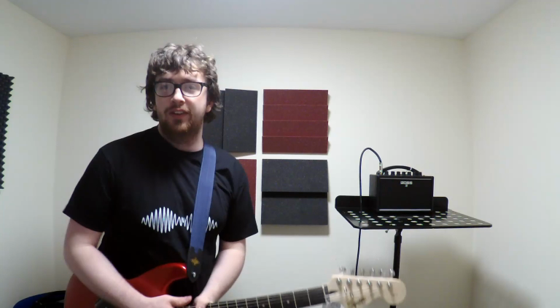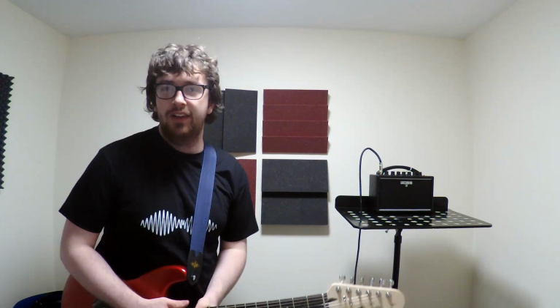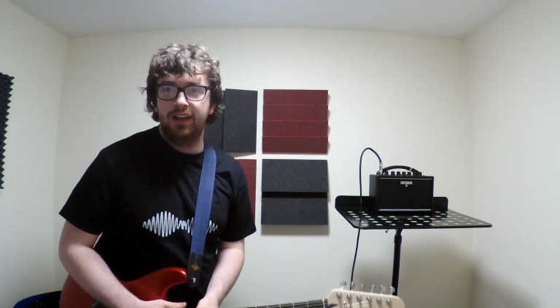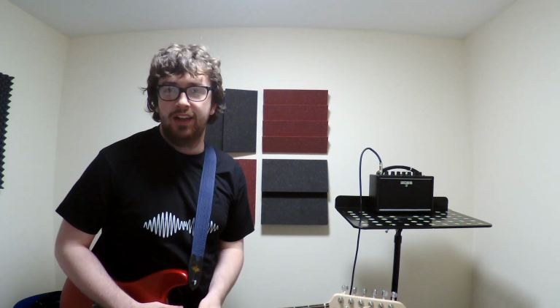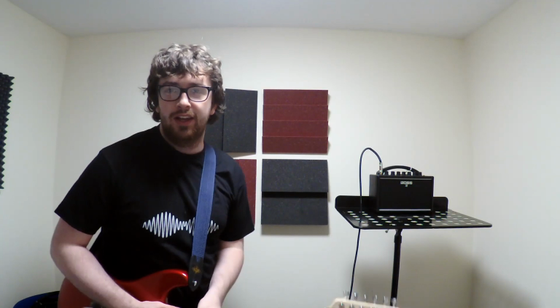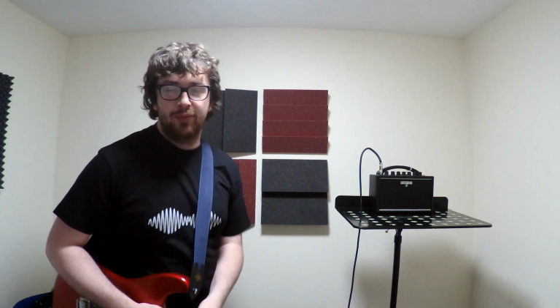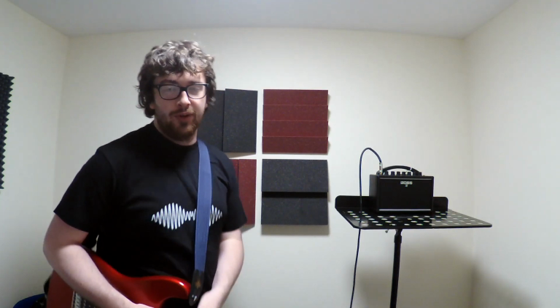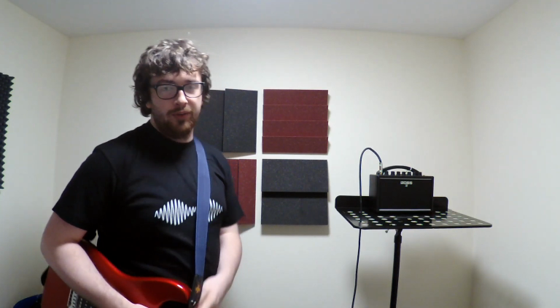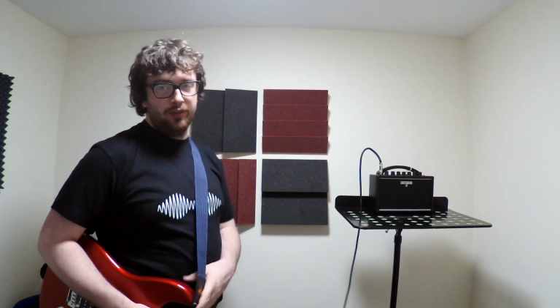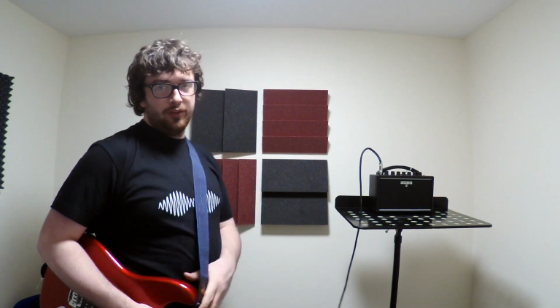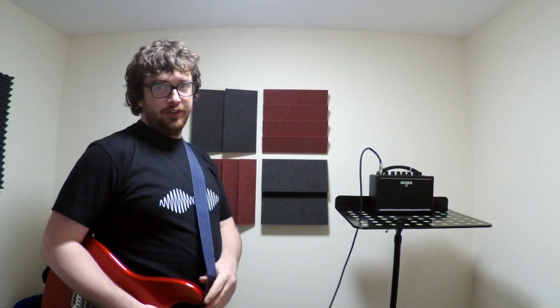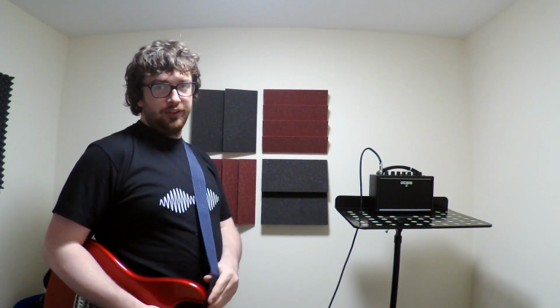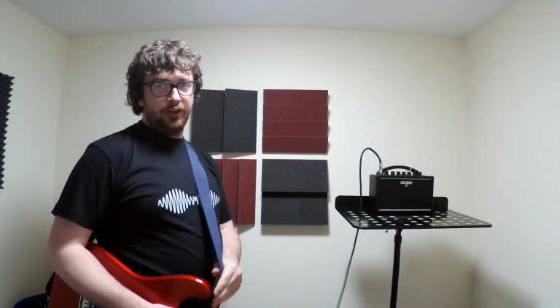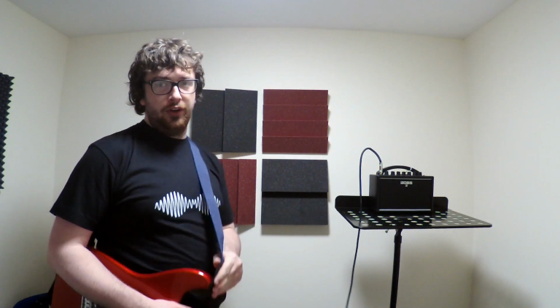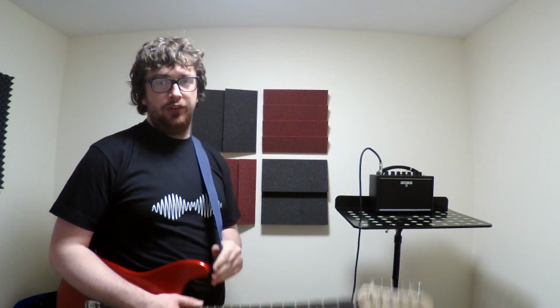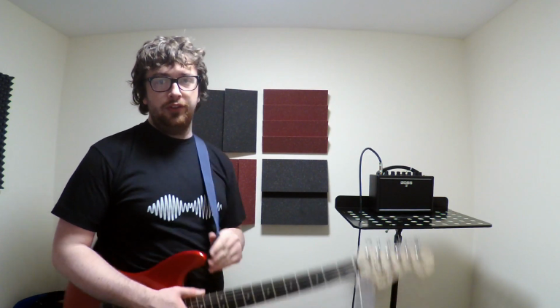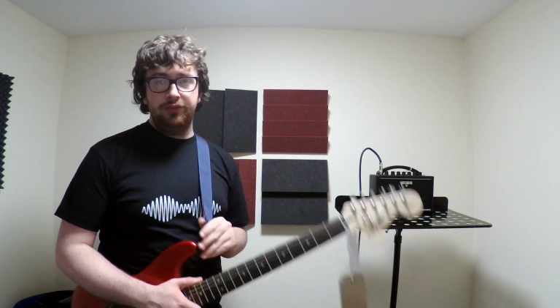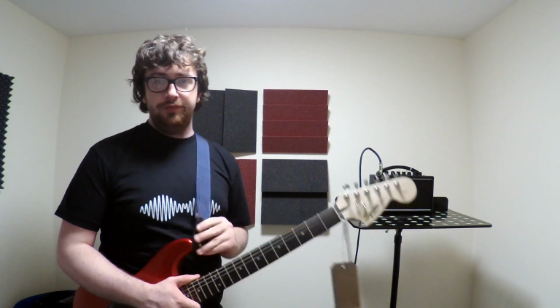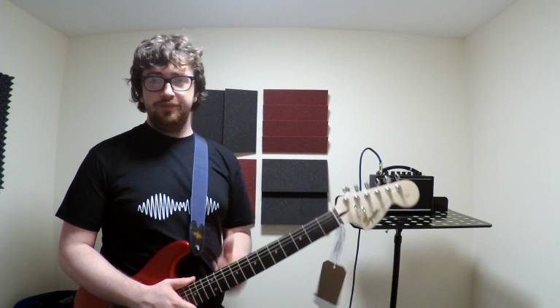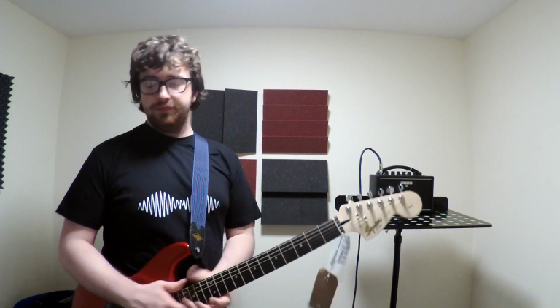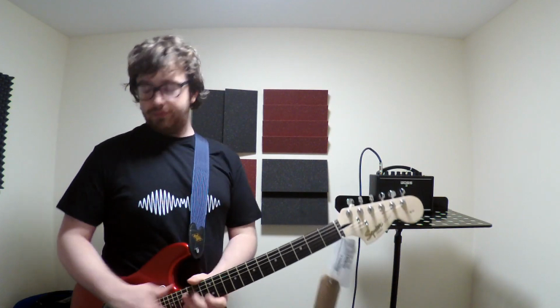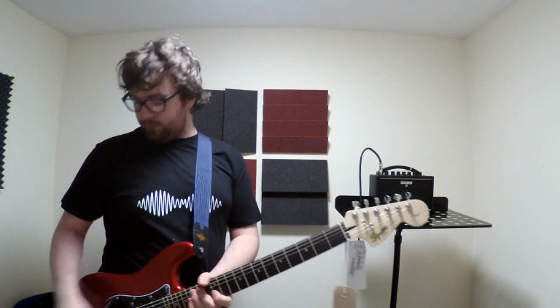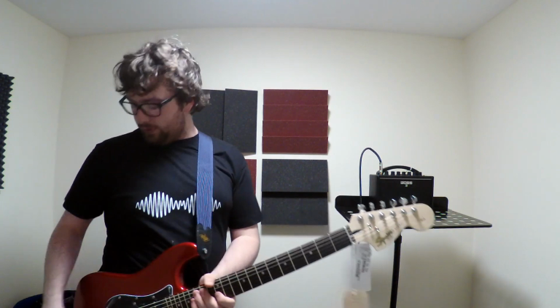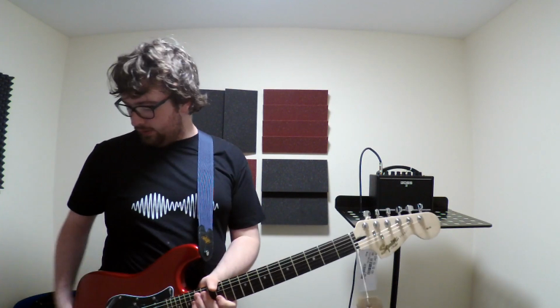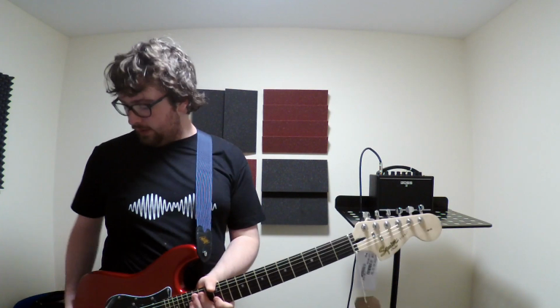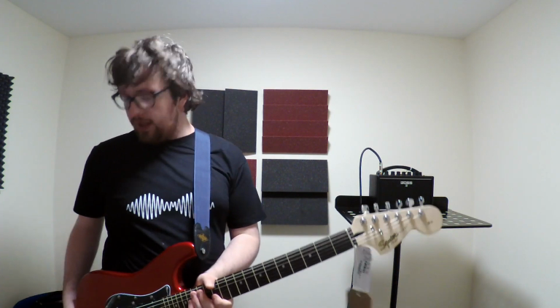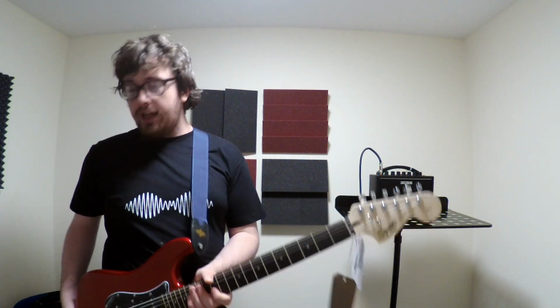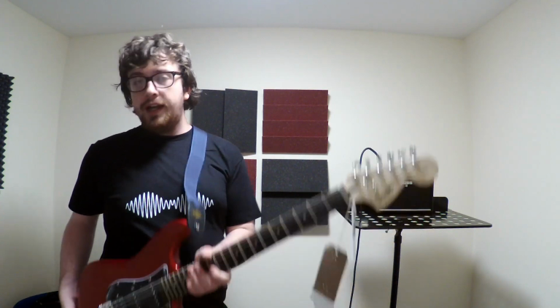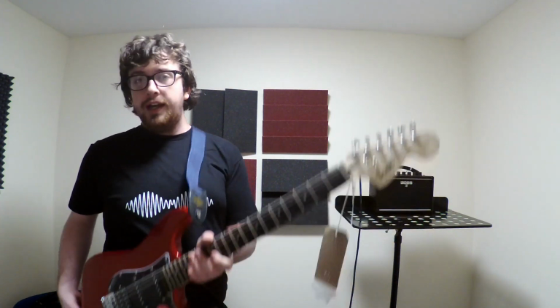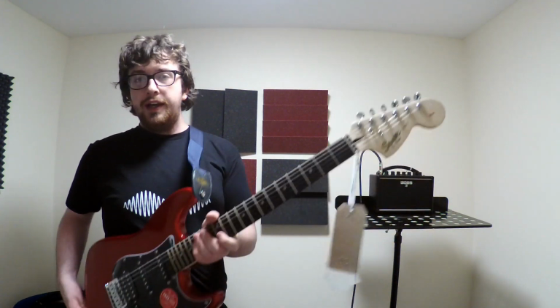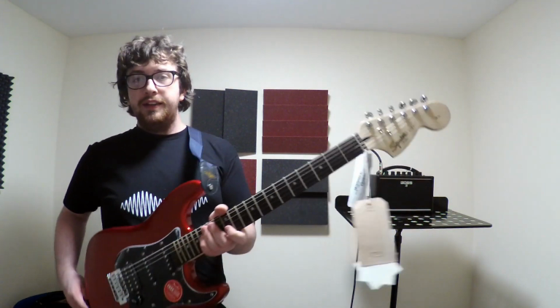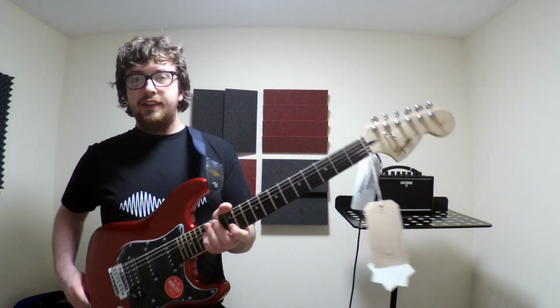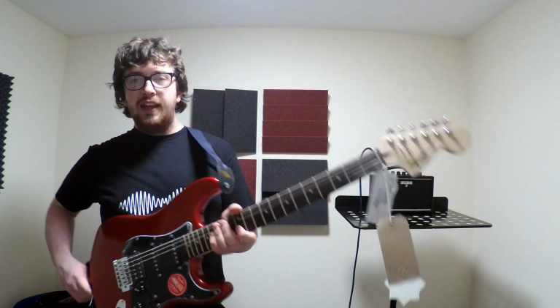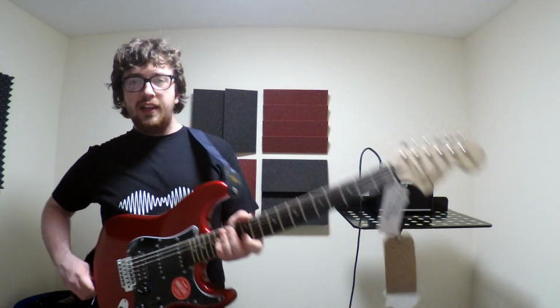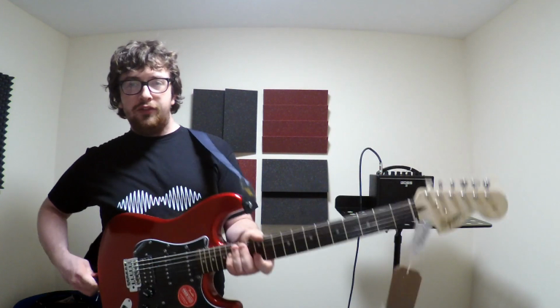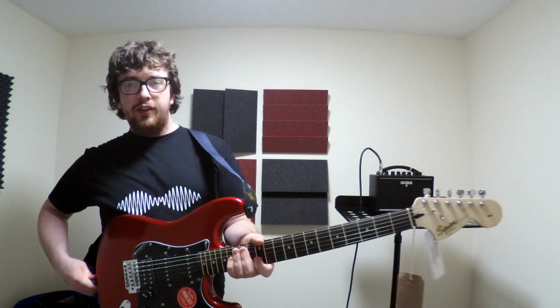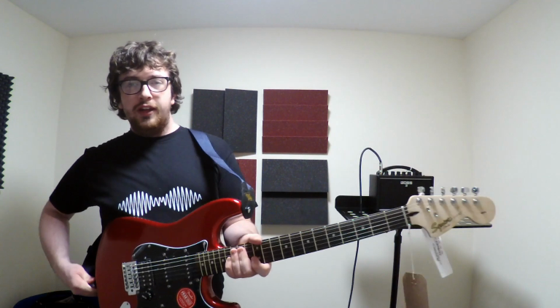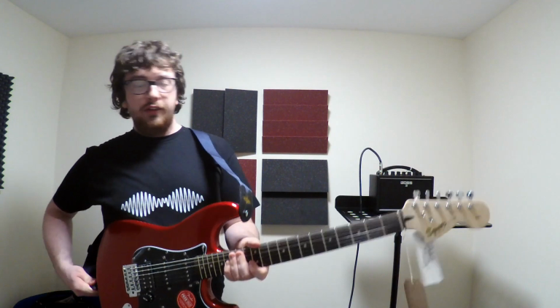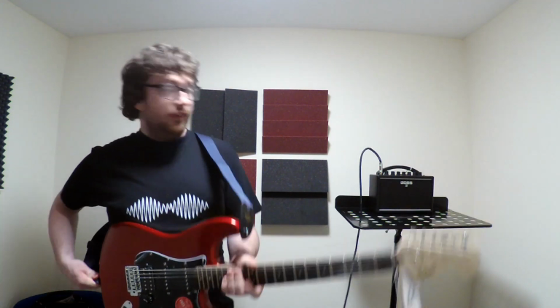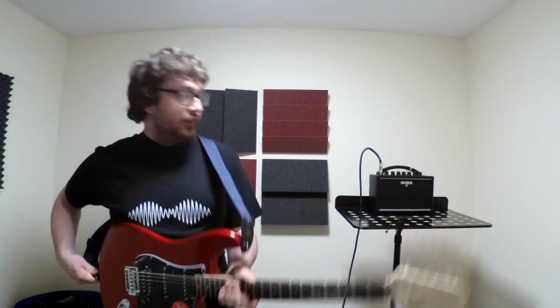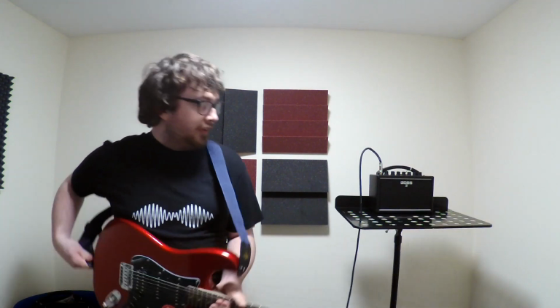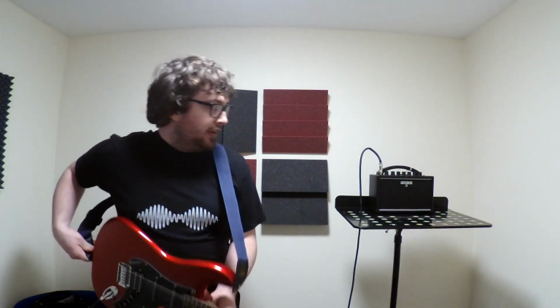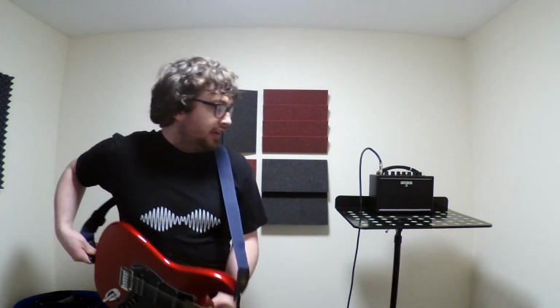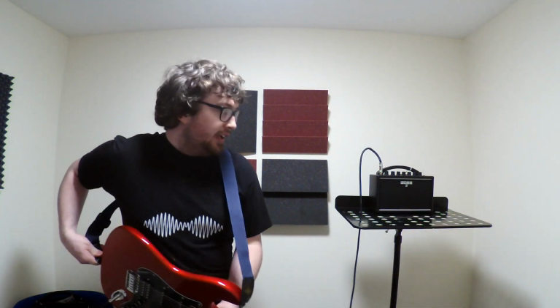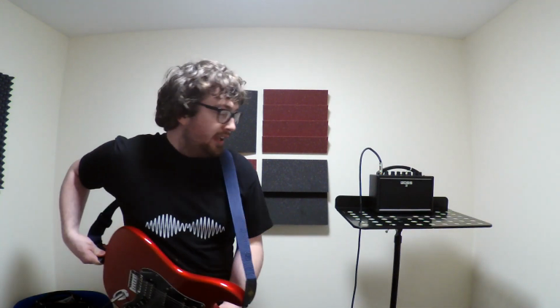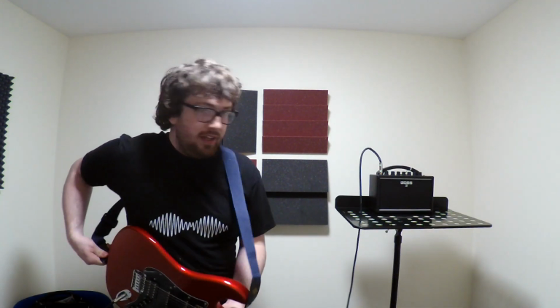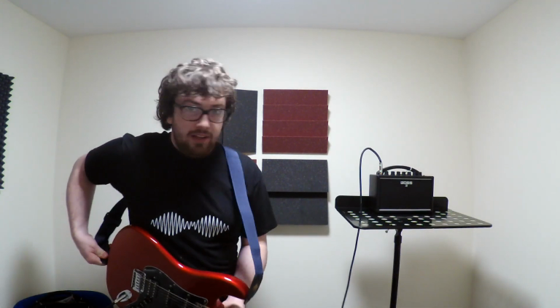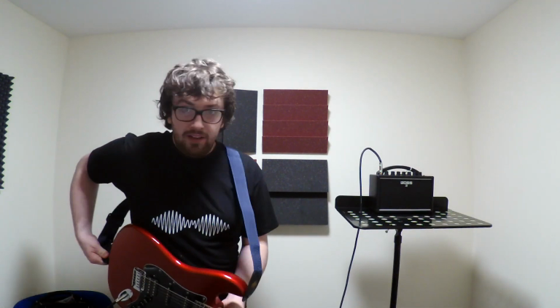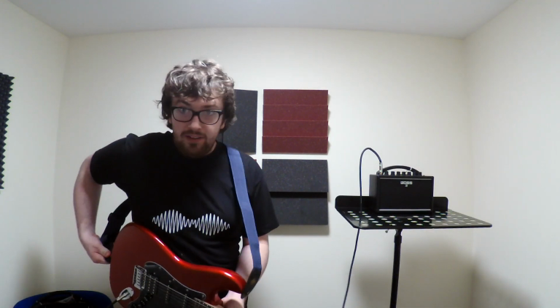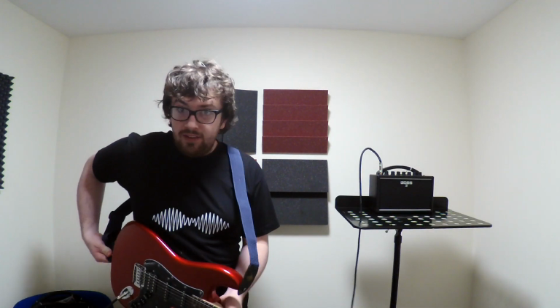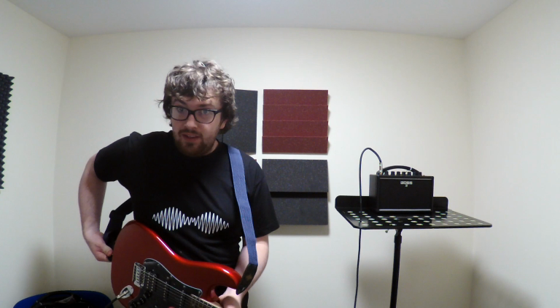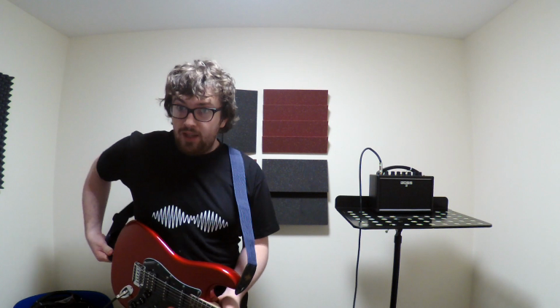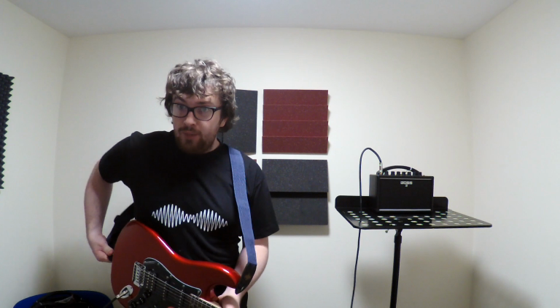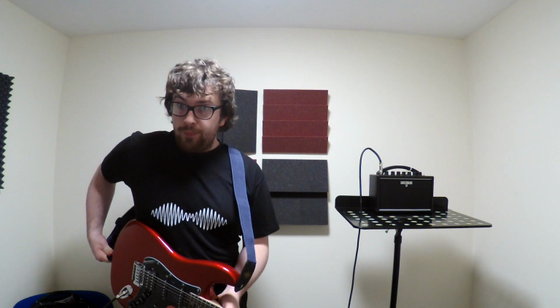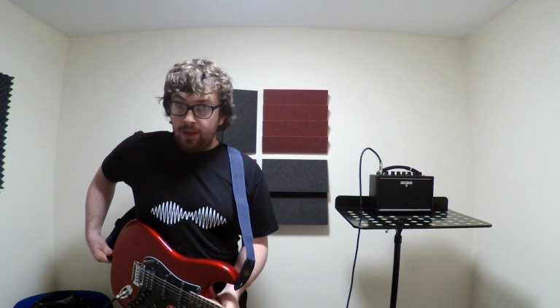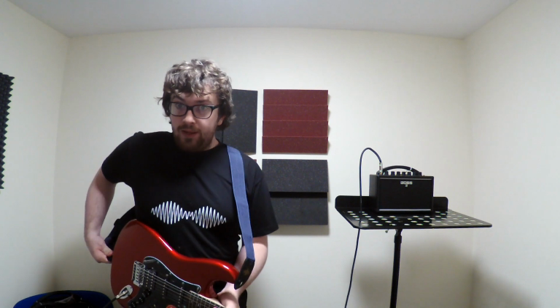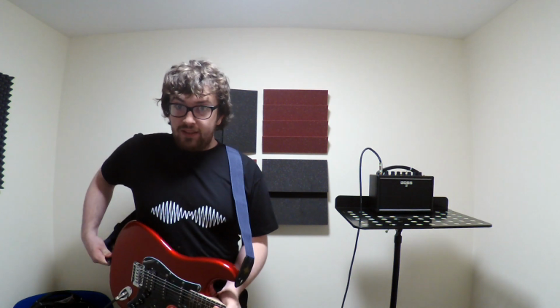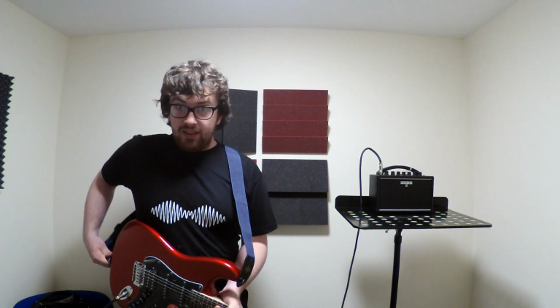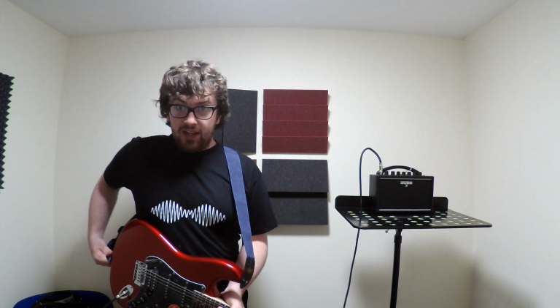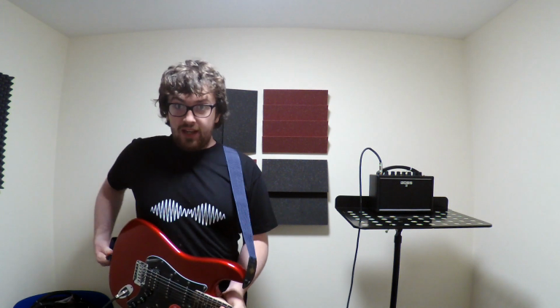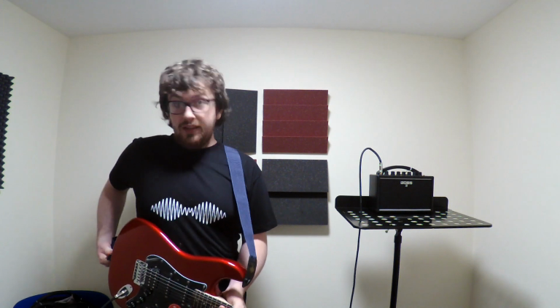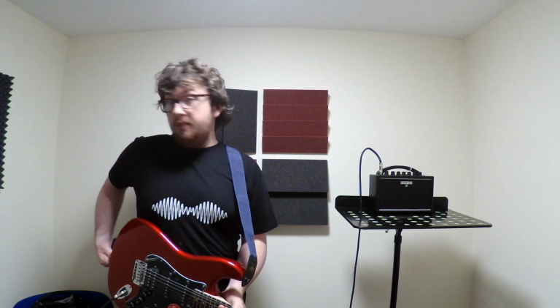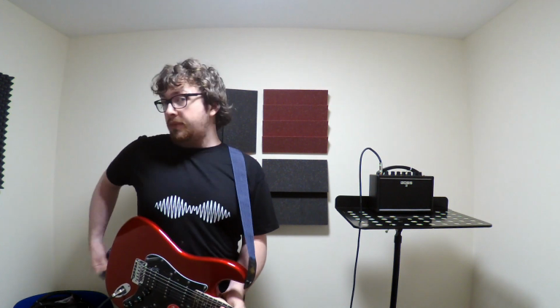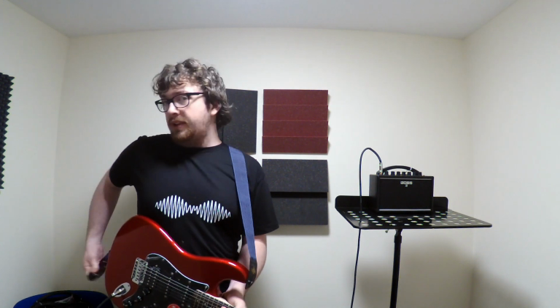Hi, I'm Ryan from Ryan's Guitar Stuff, and today's video is the Boss Katana Mini.